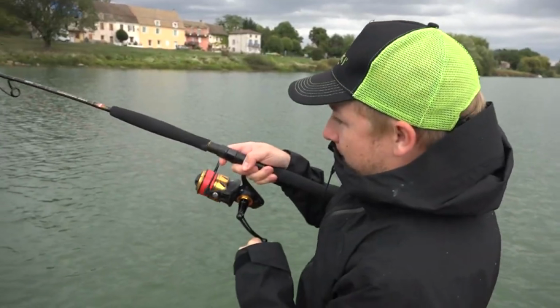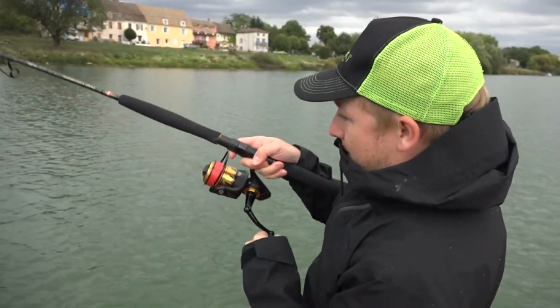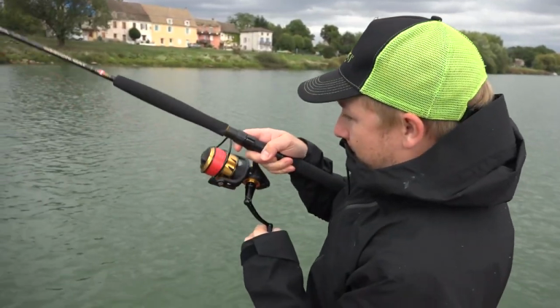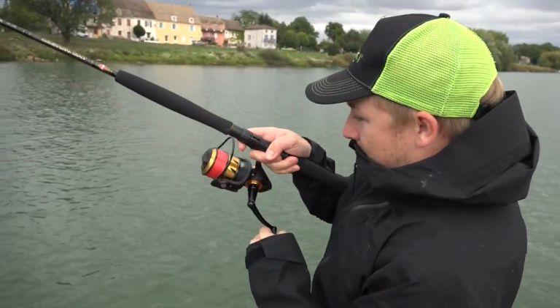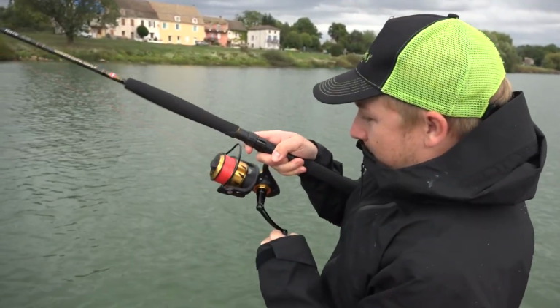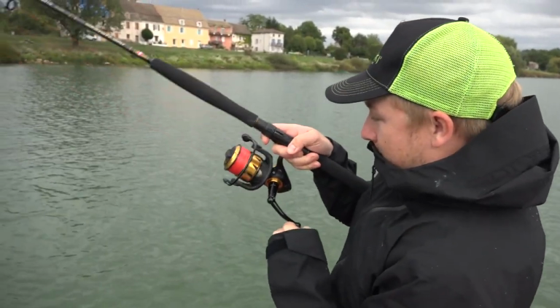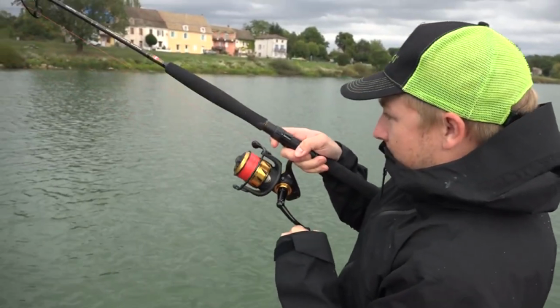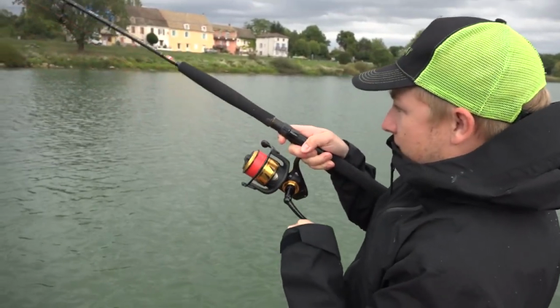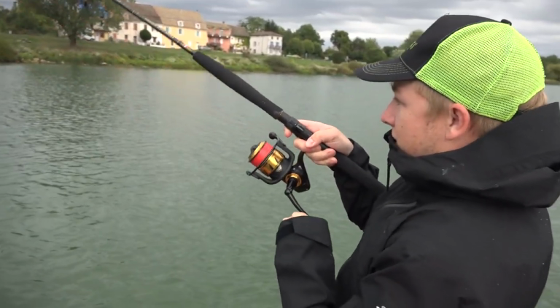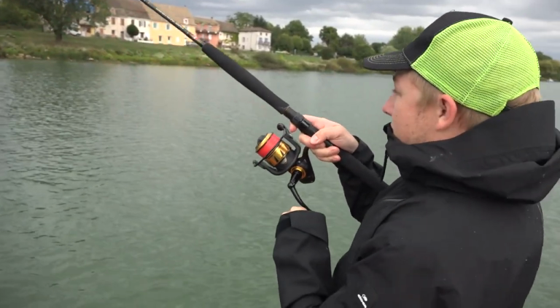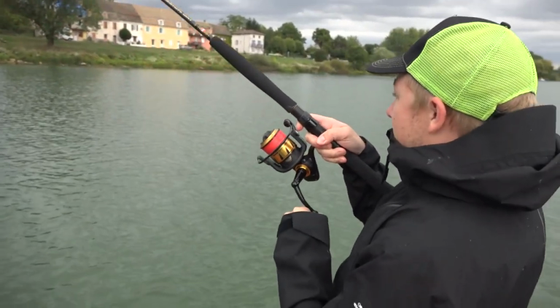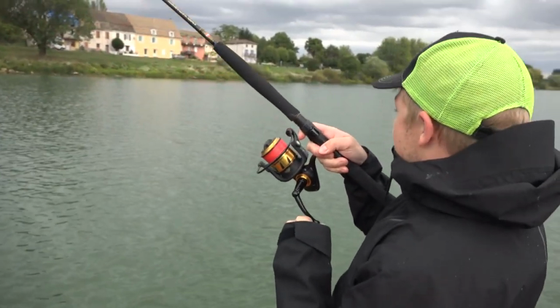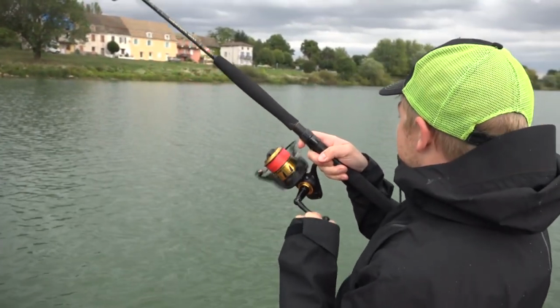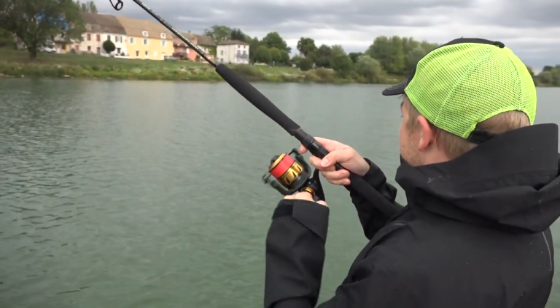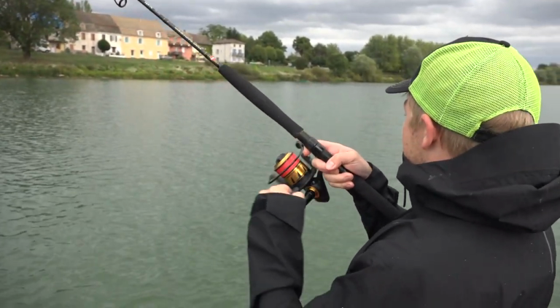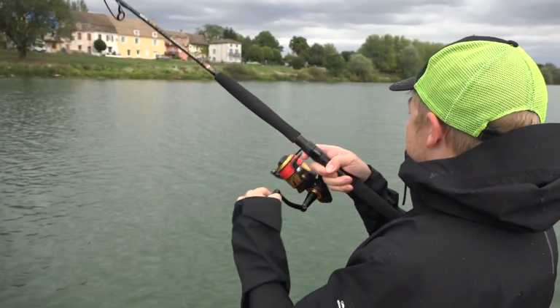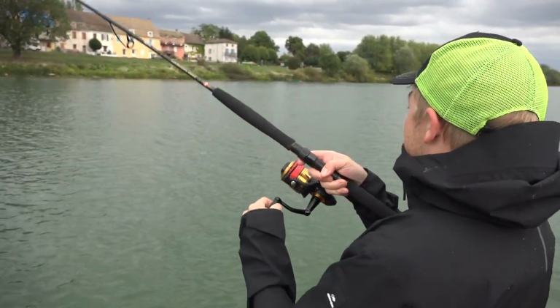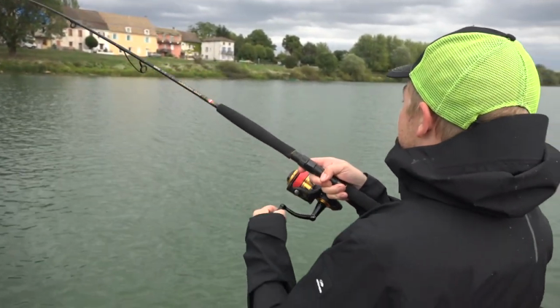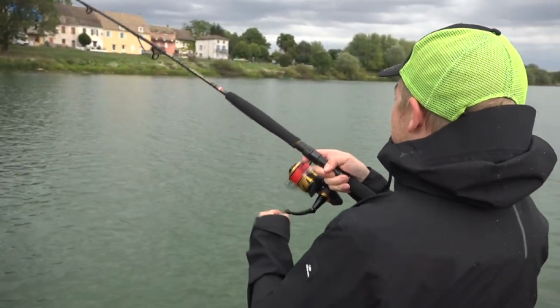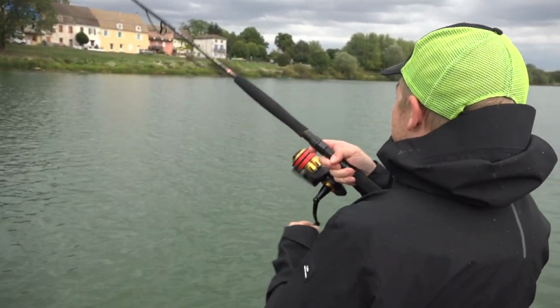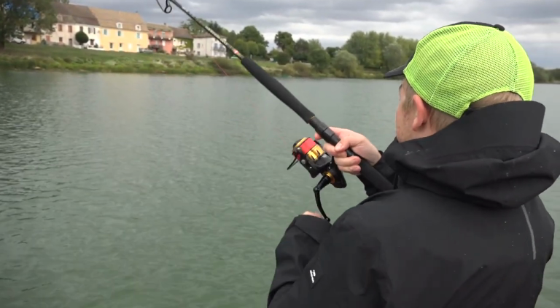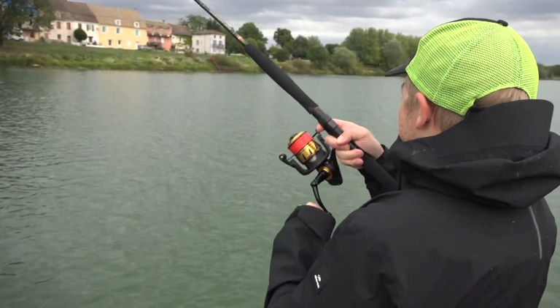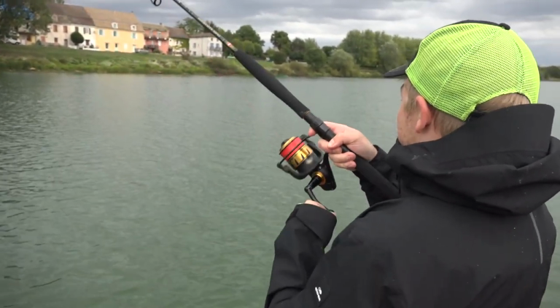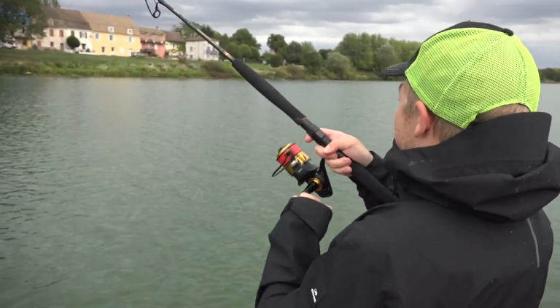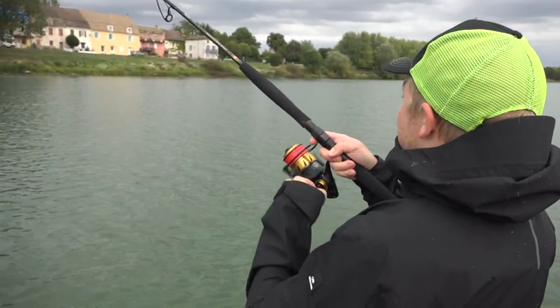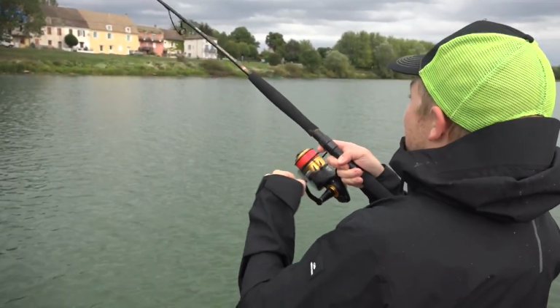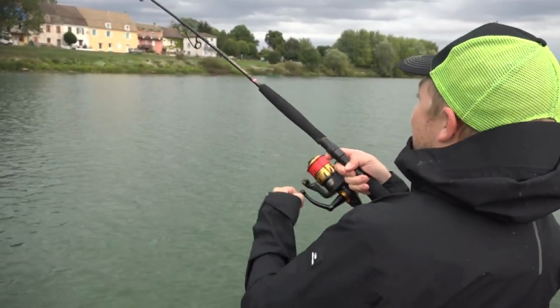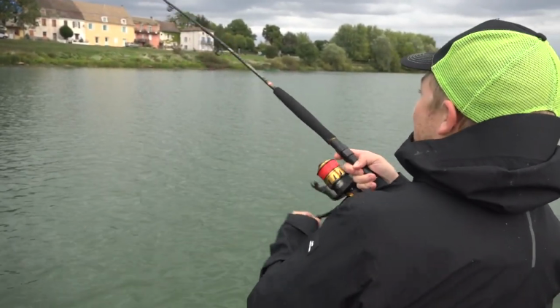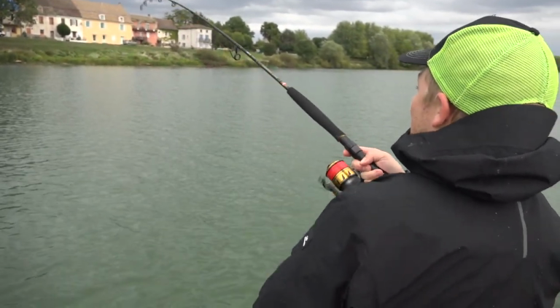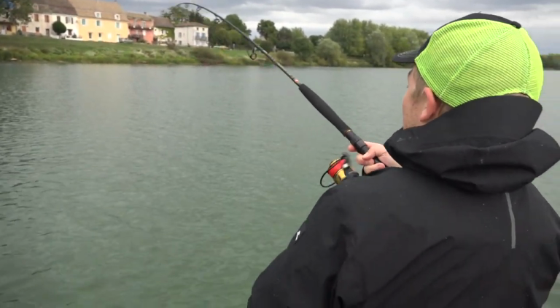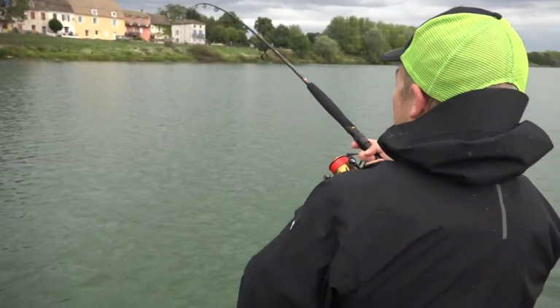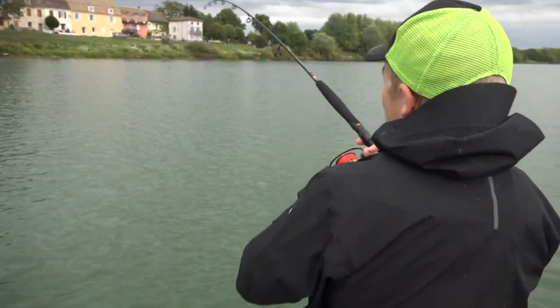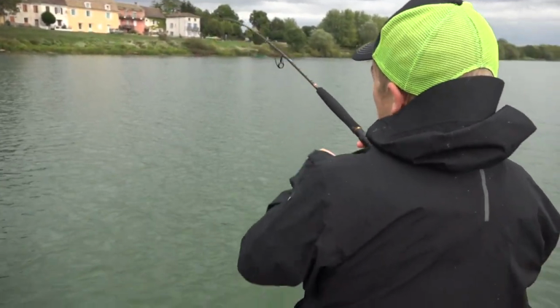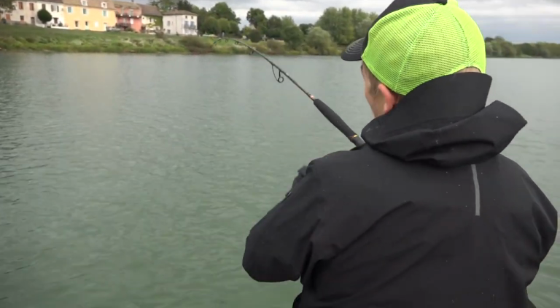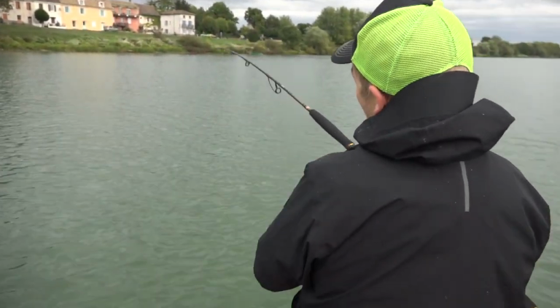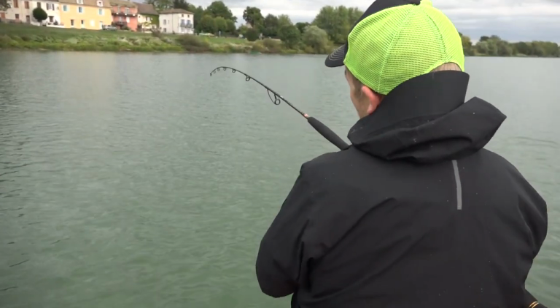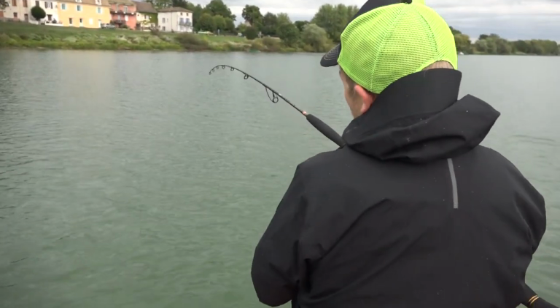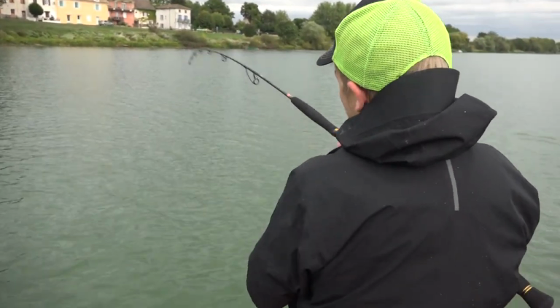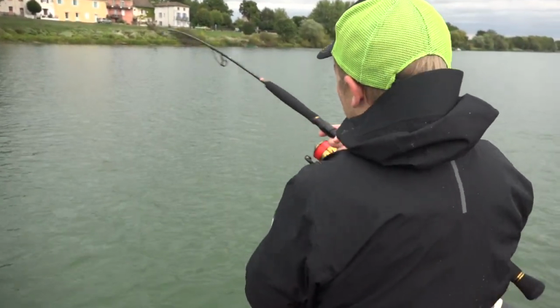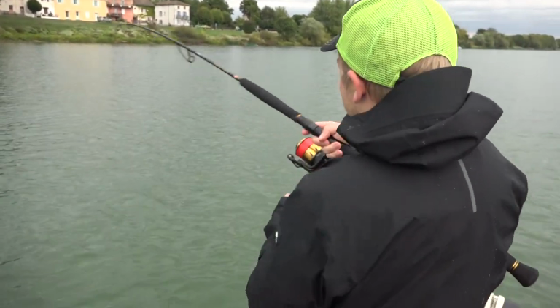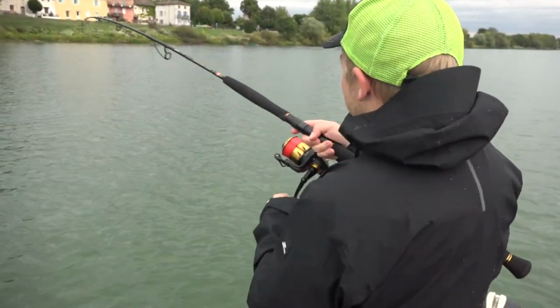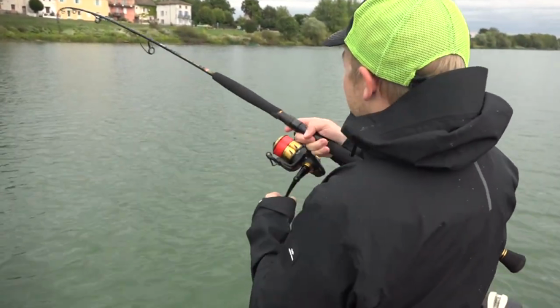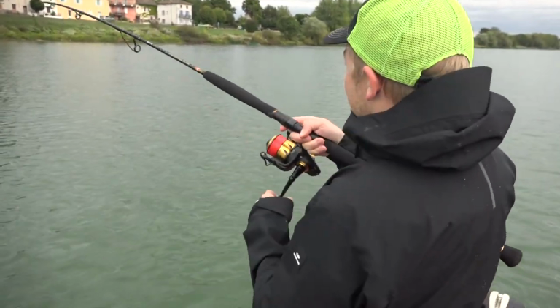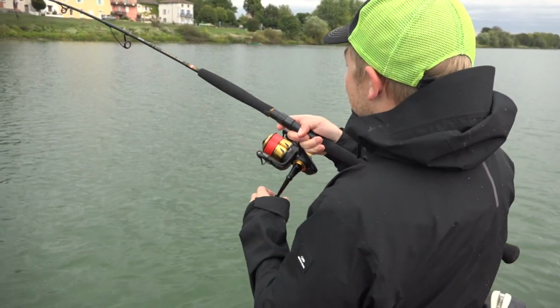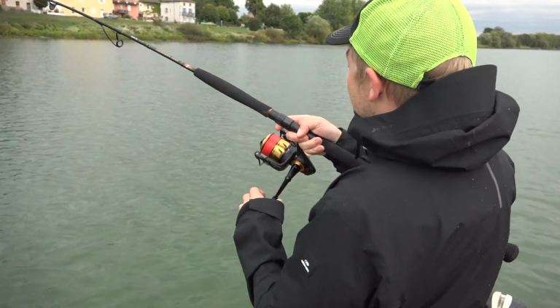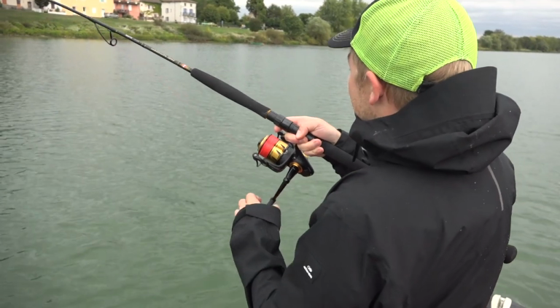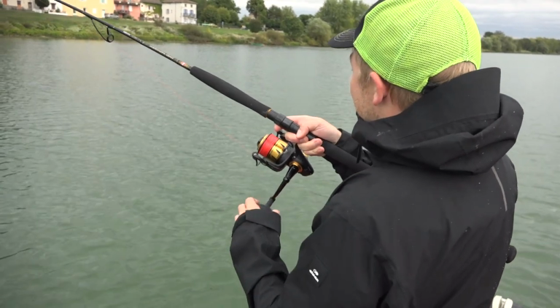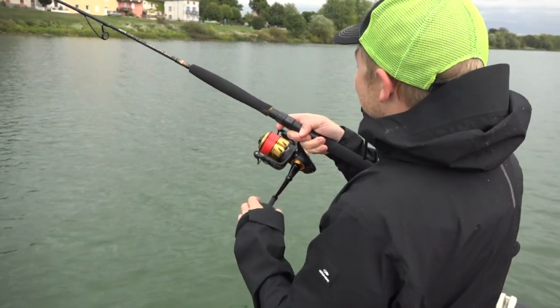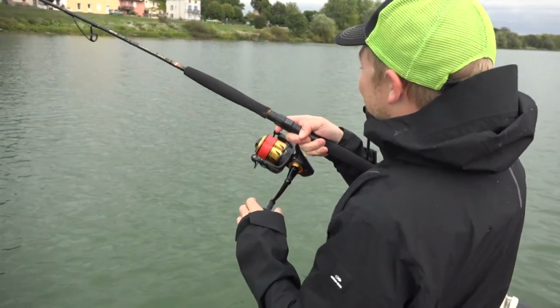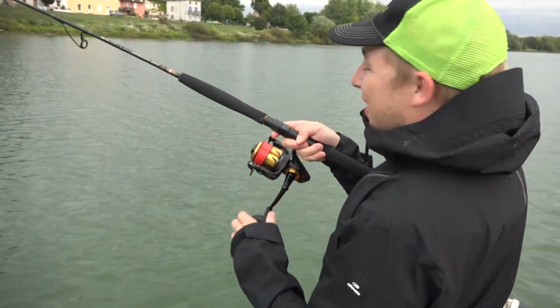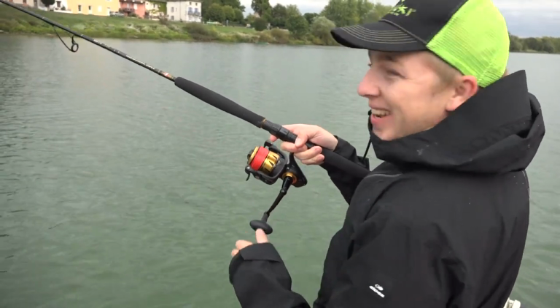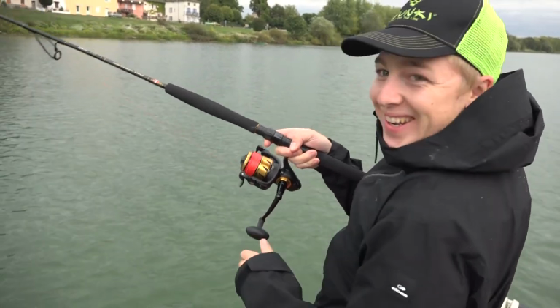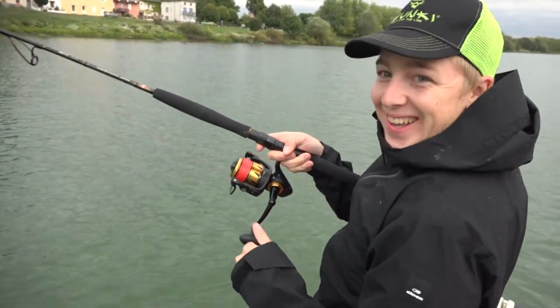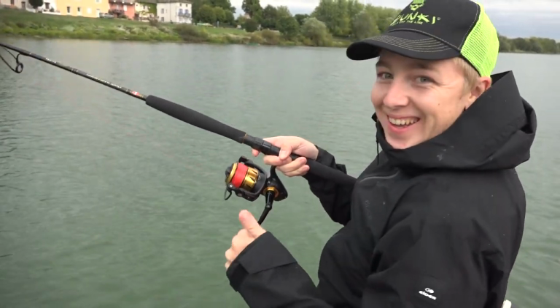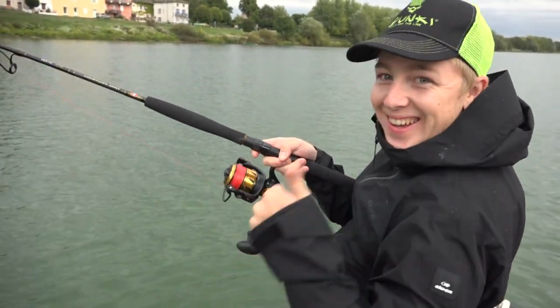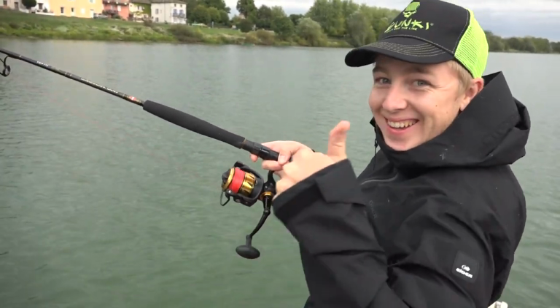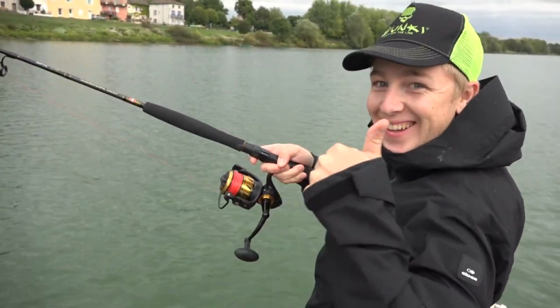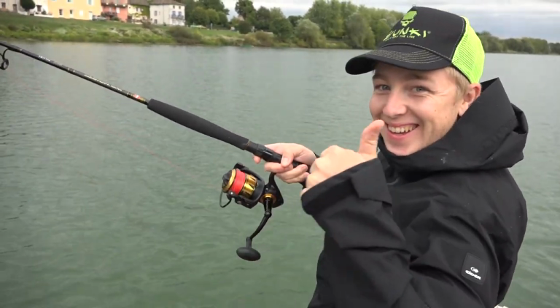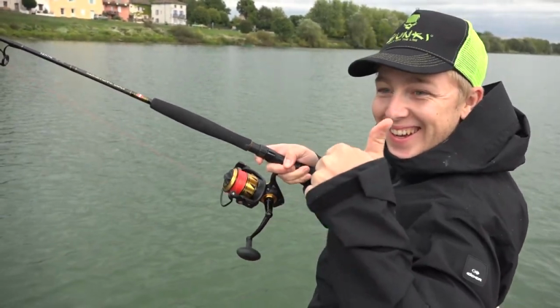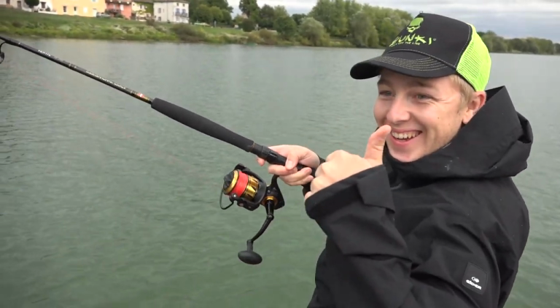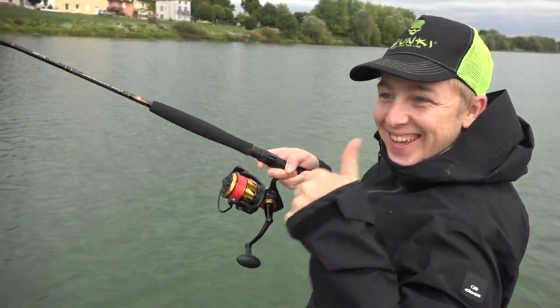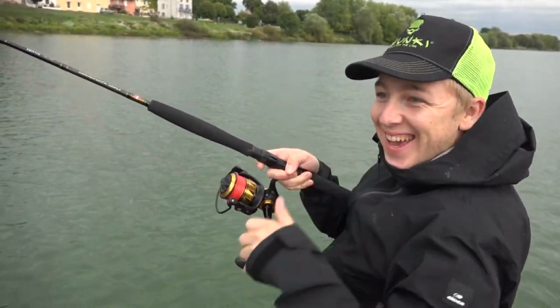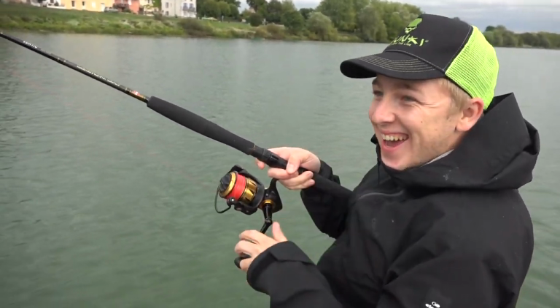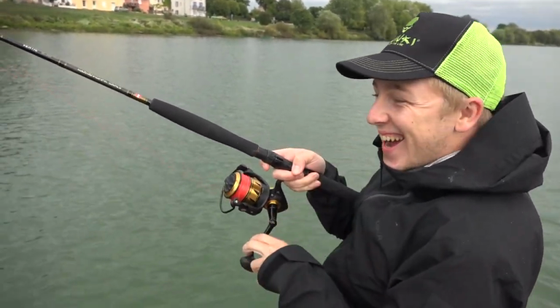Nice! How does it feel? It looks small but it's fun! Nice!